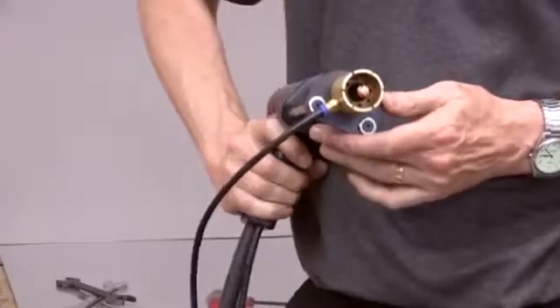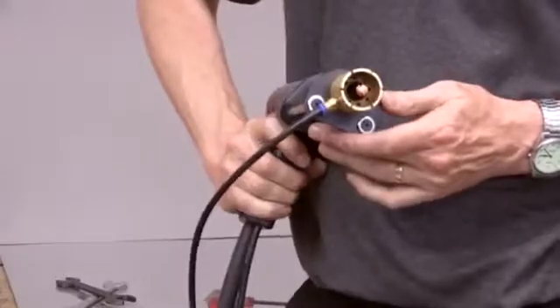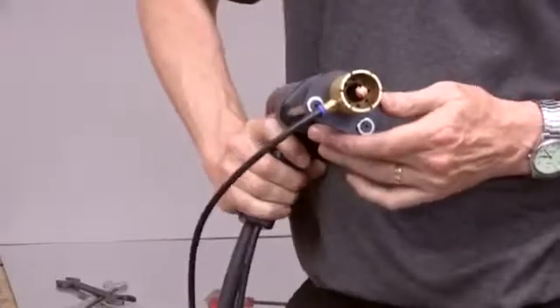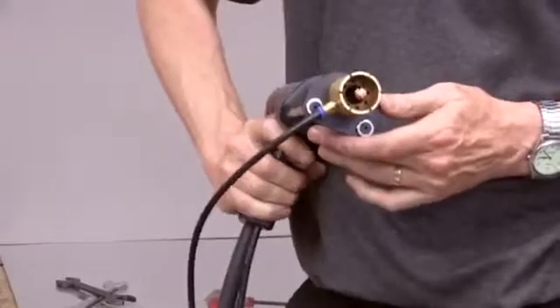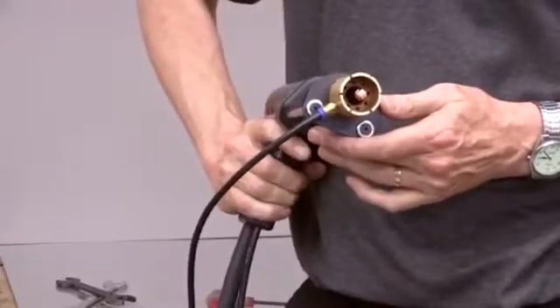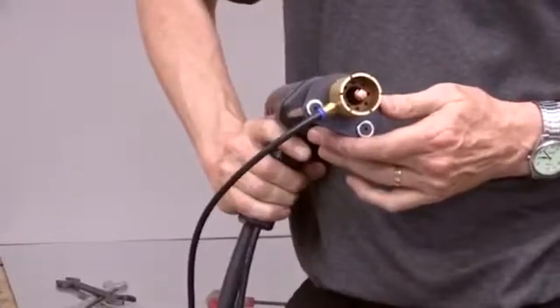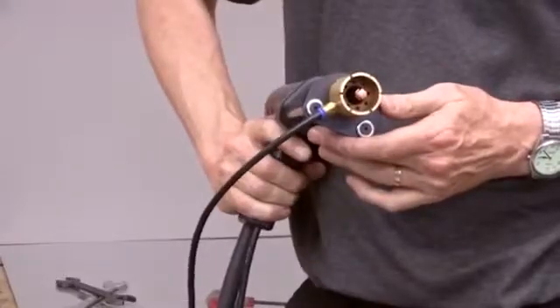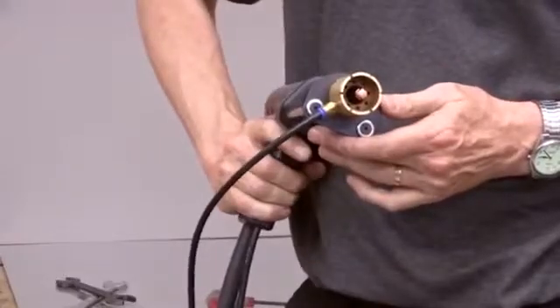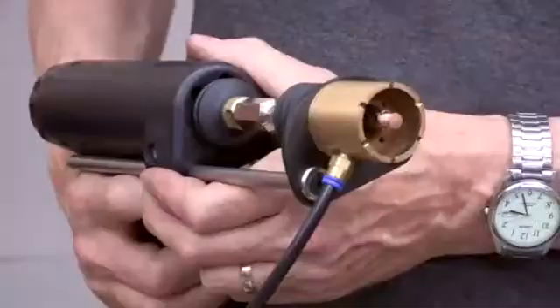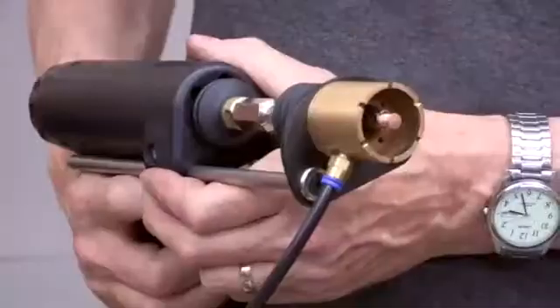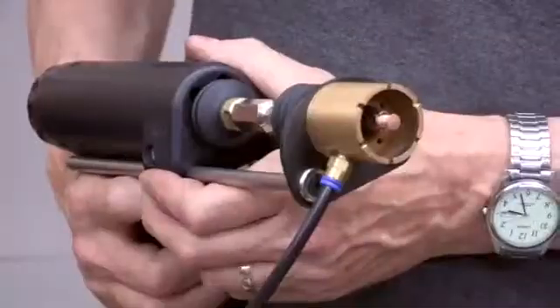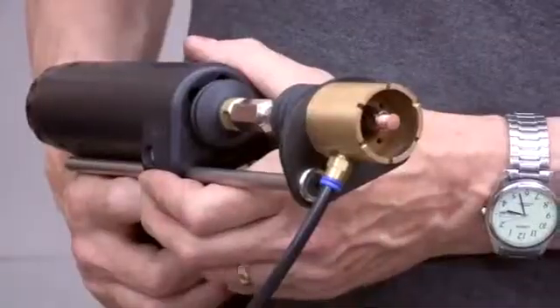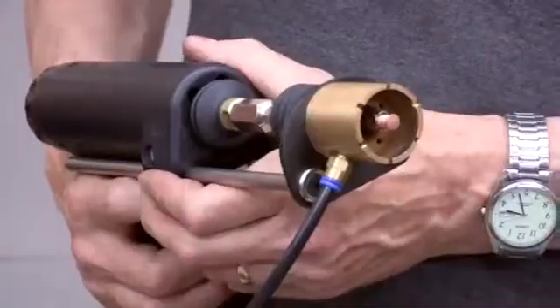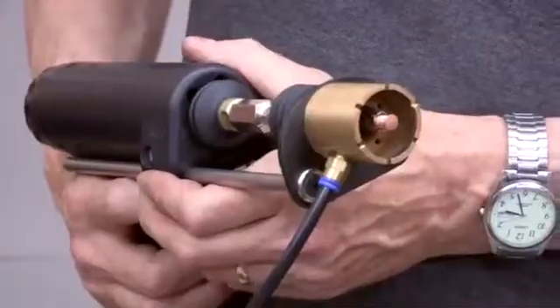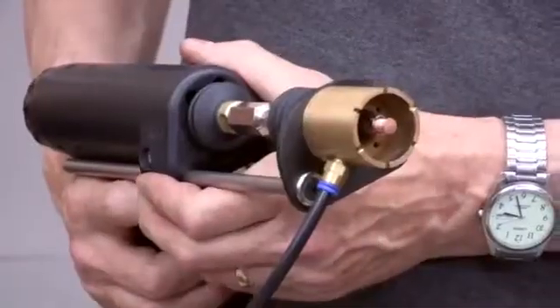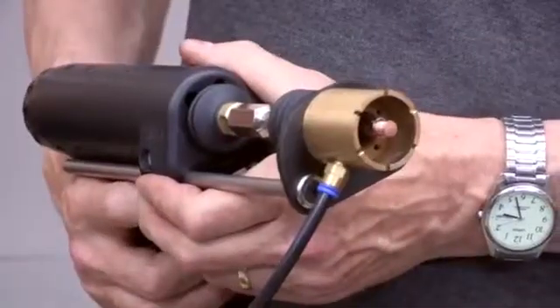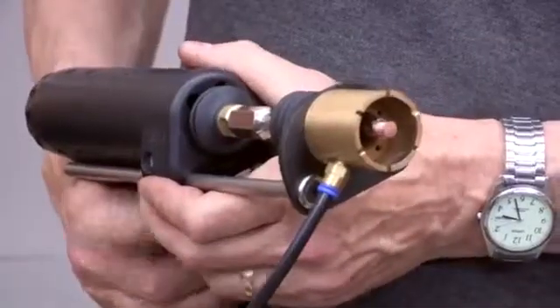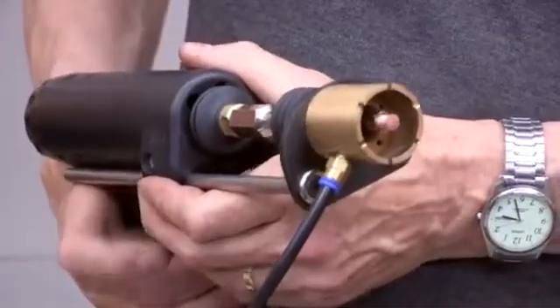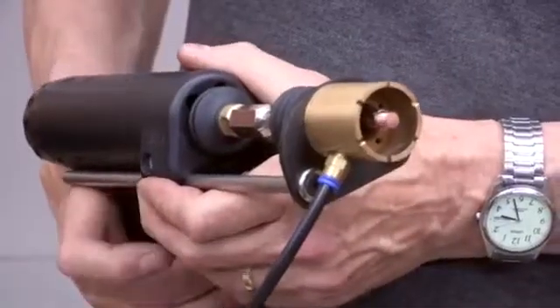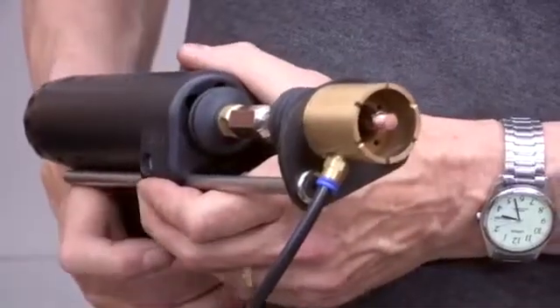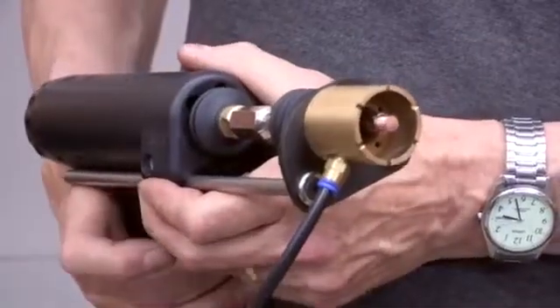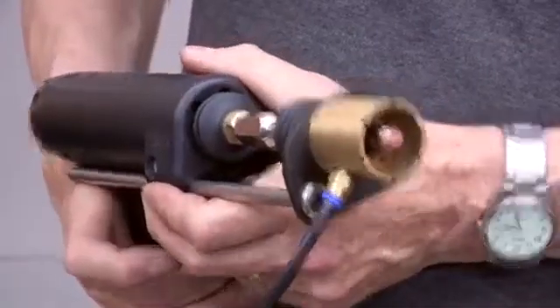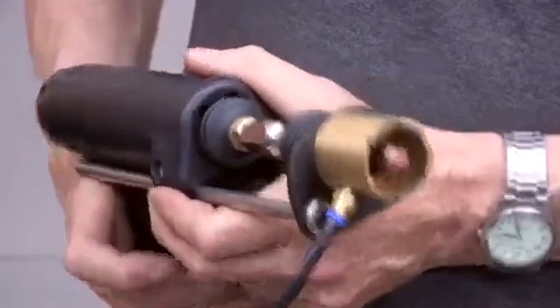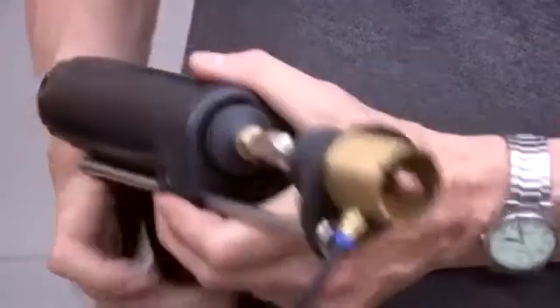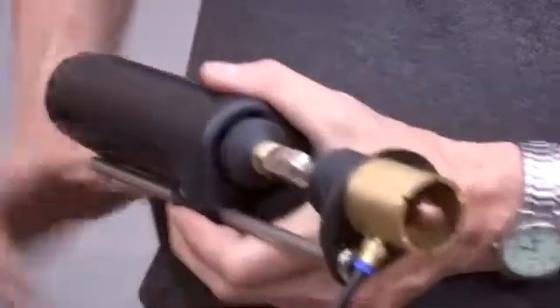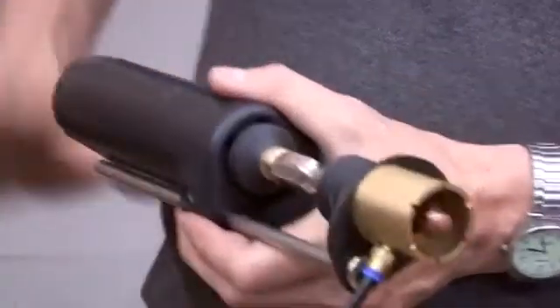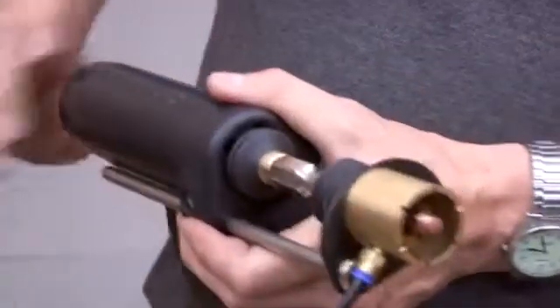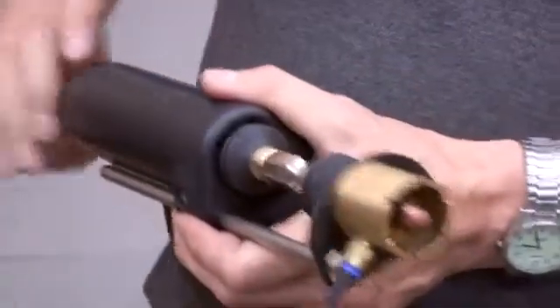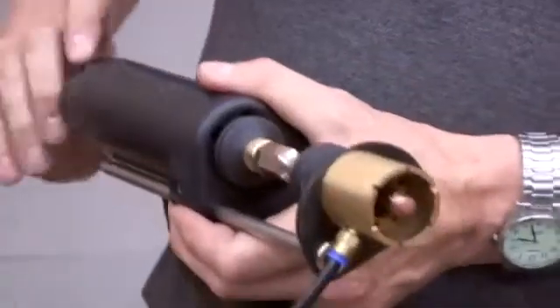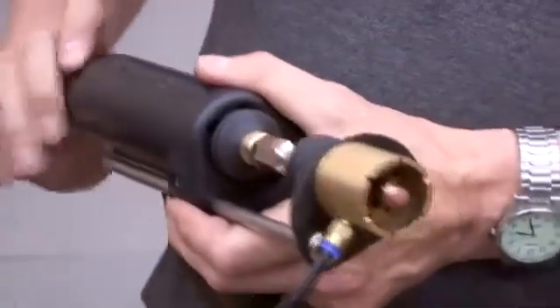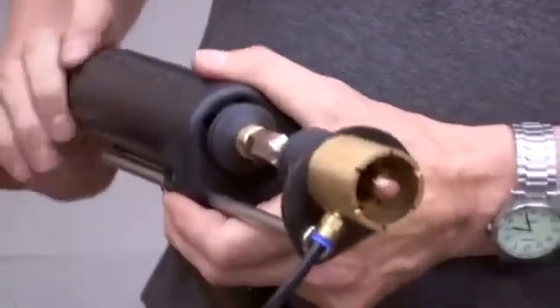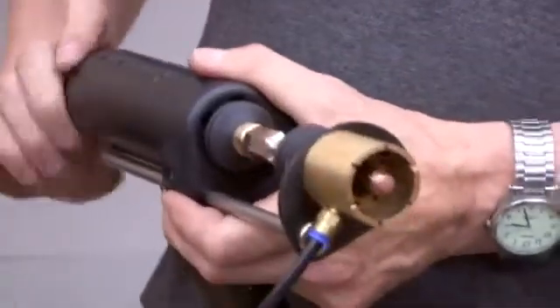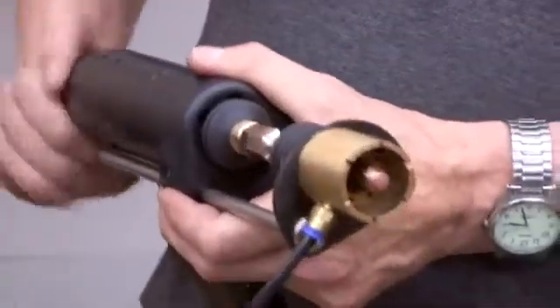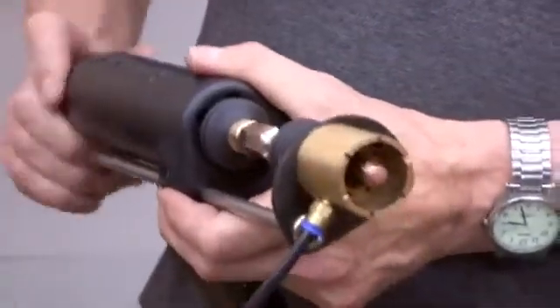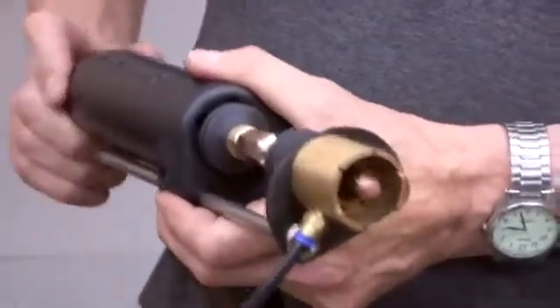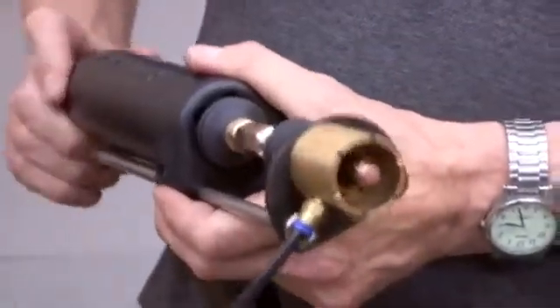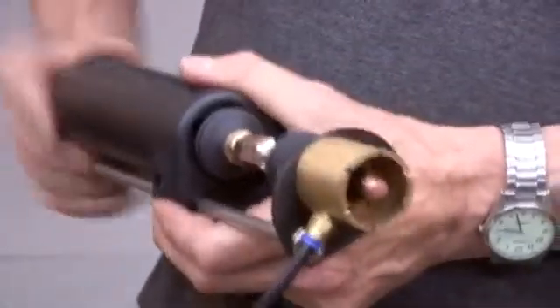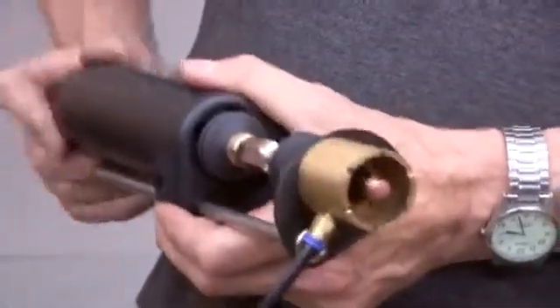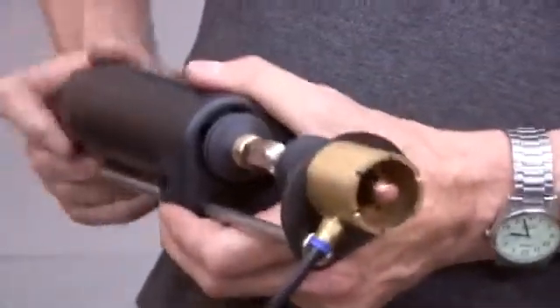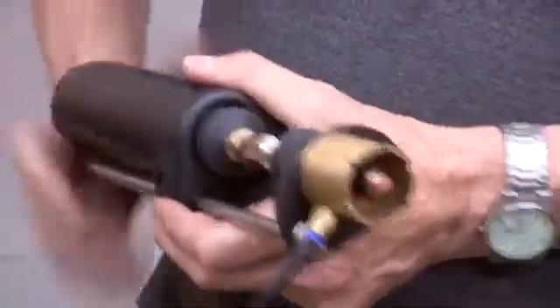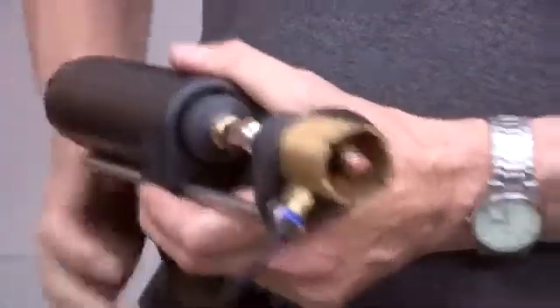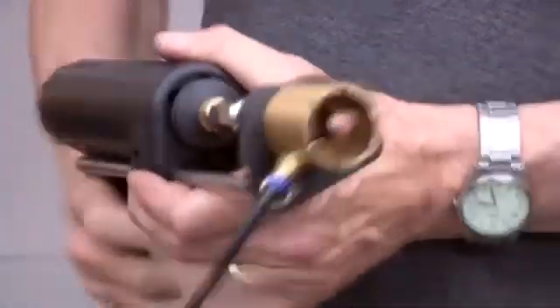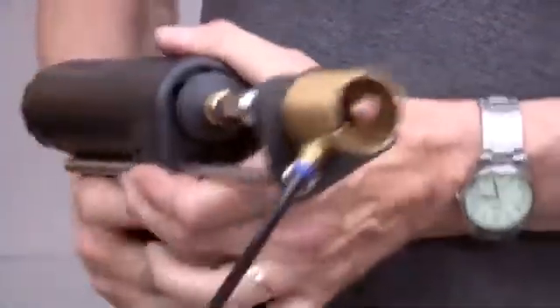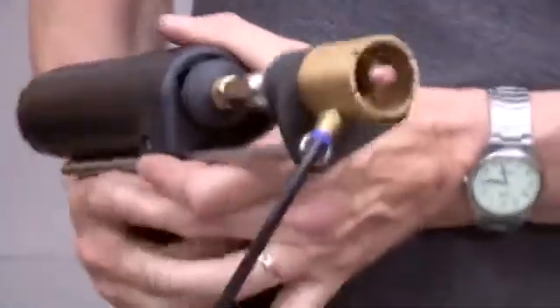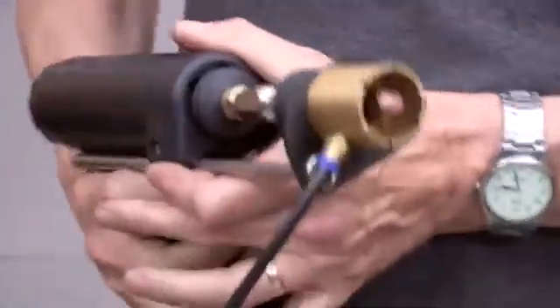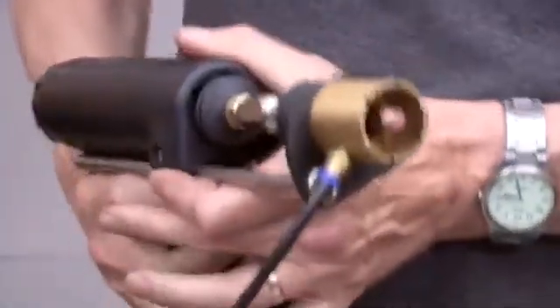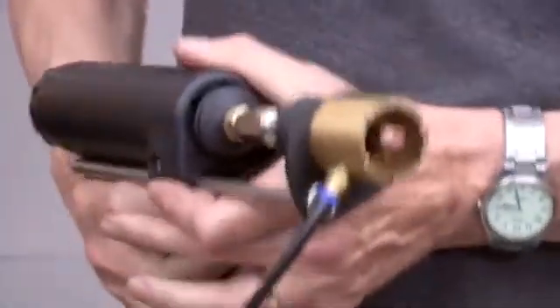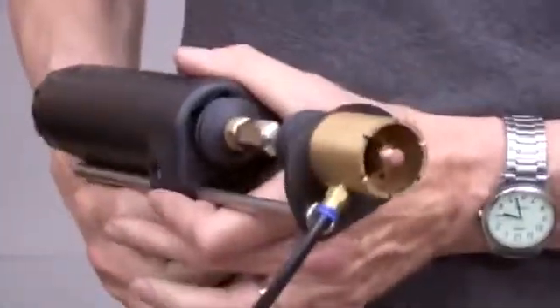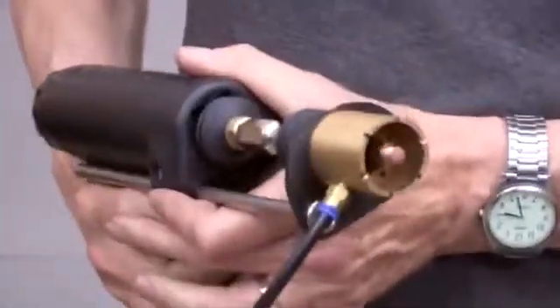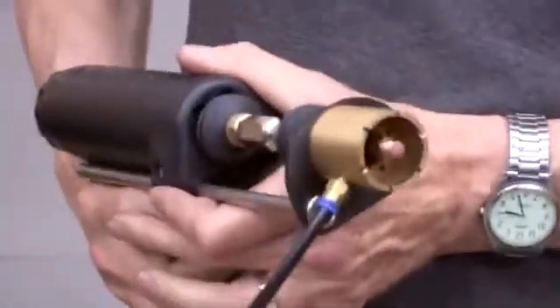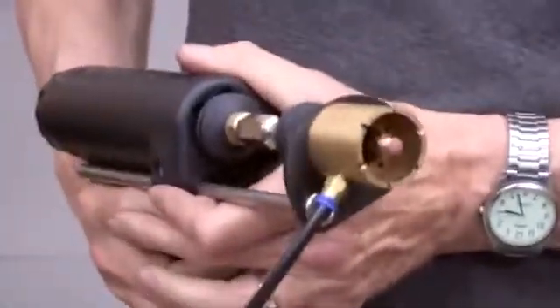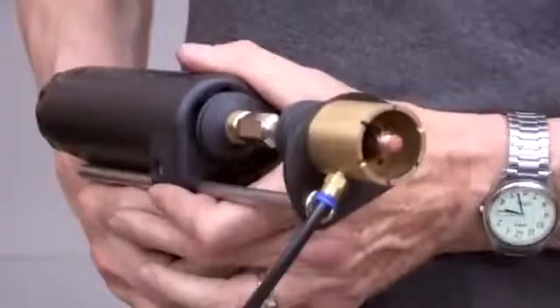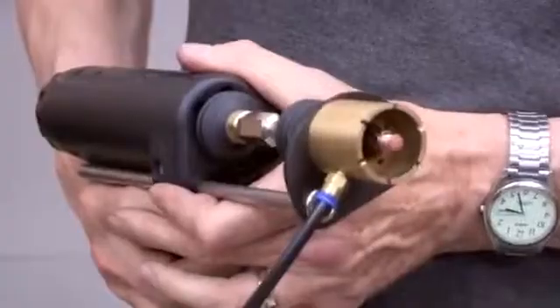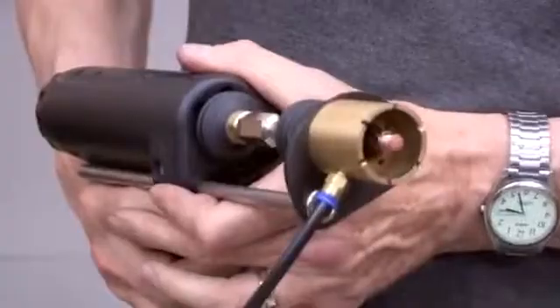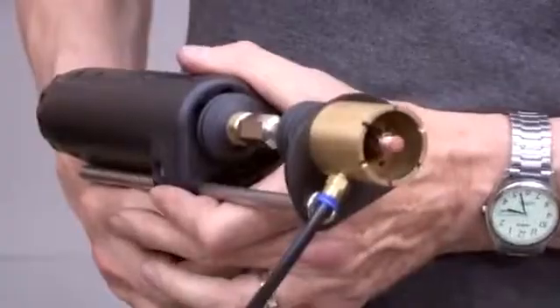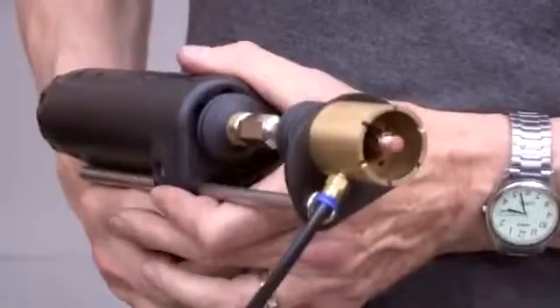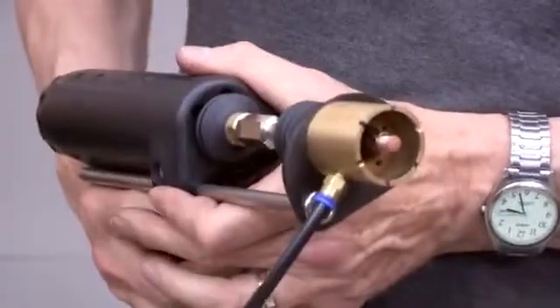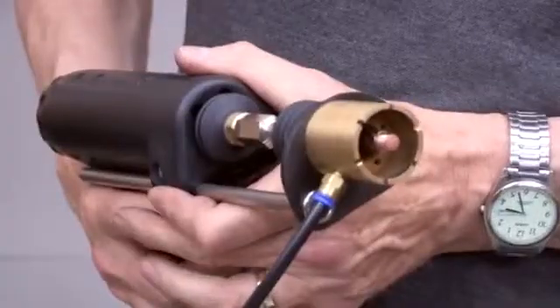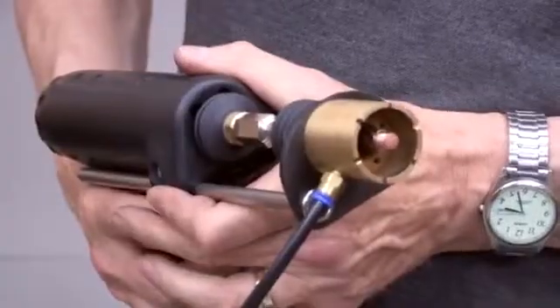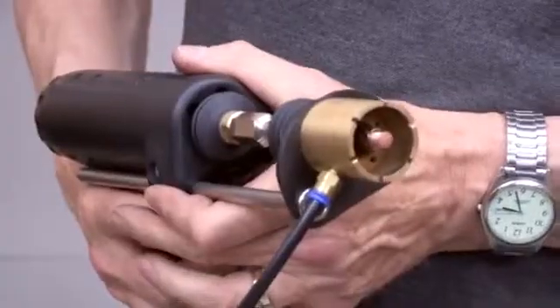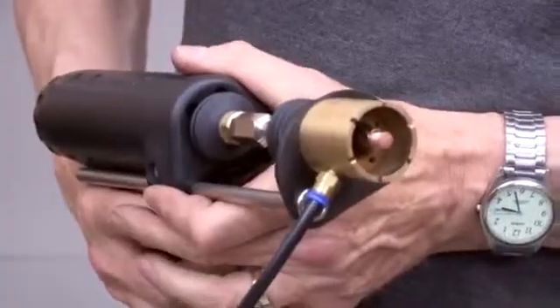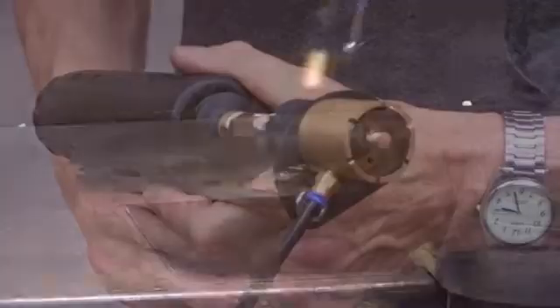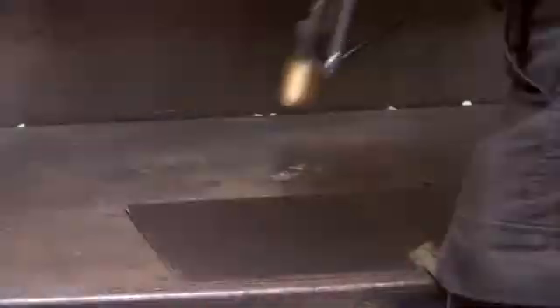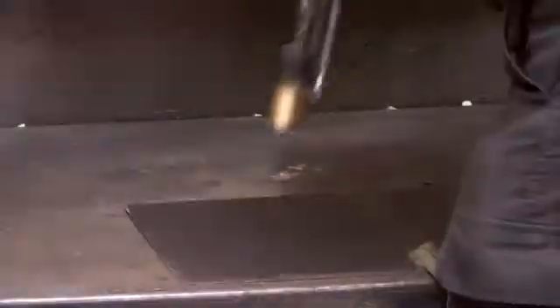Set the required lift by turning the adjuster at the rear of the pistol. One click approximates one quarter of a millimetre of lift.